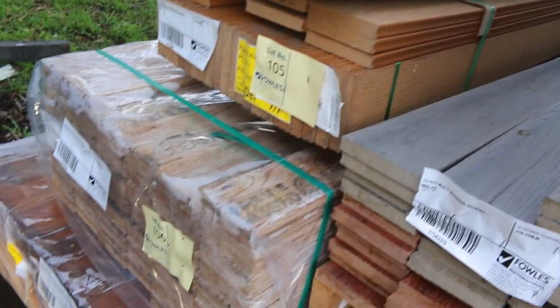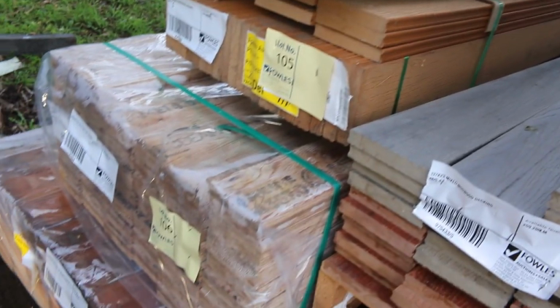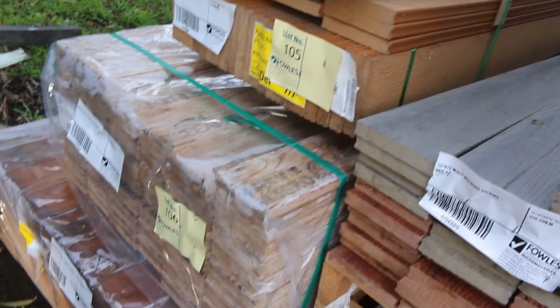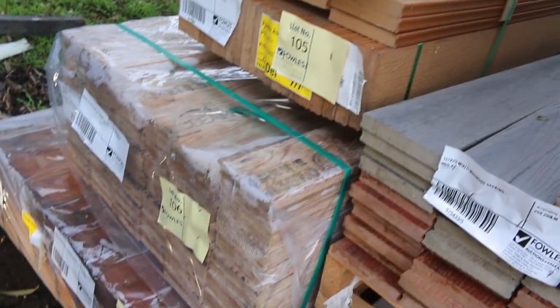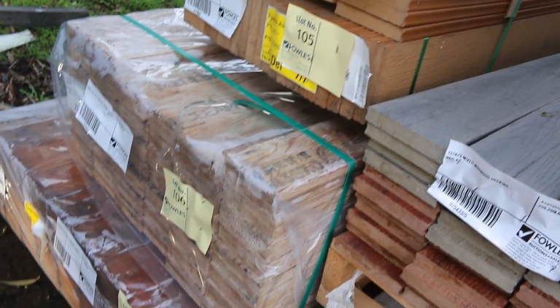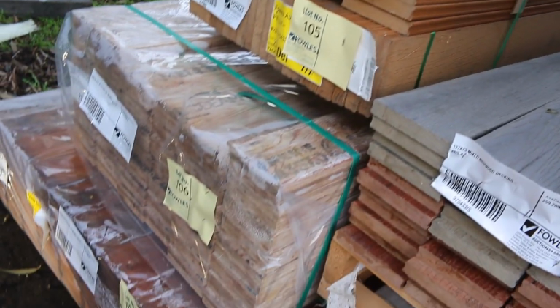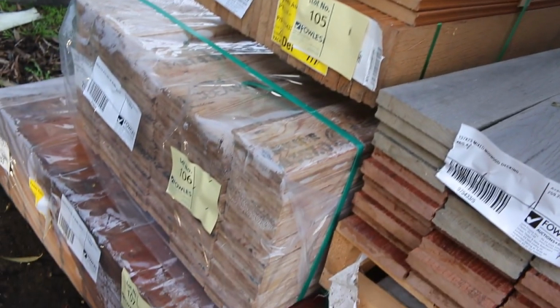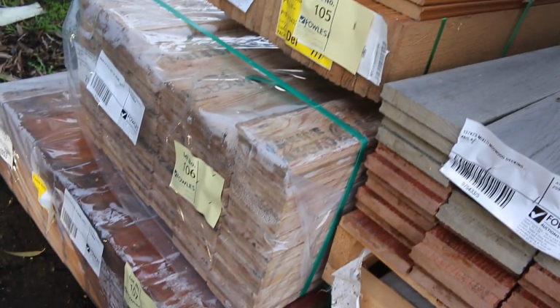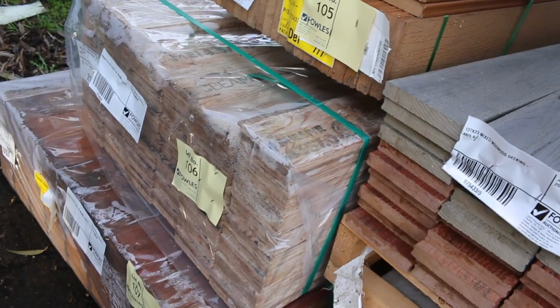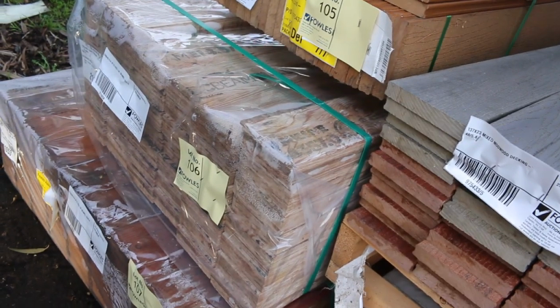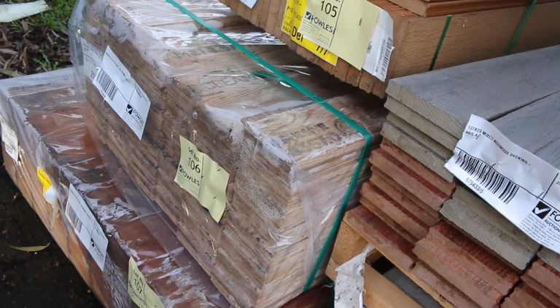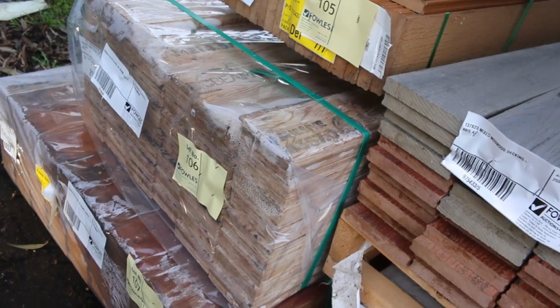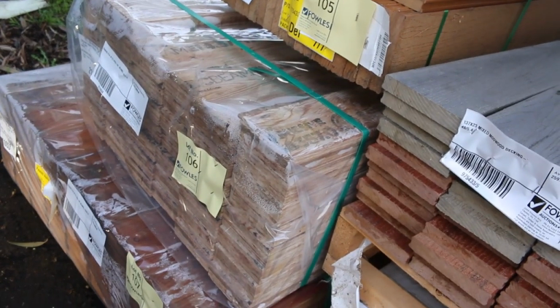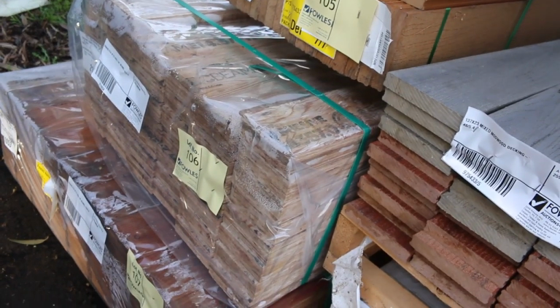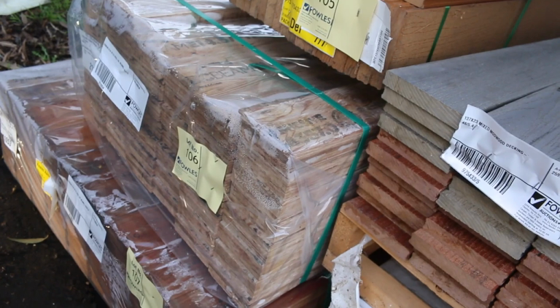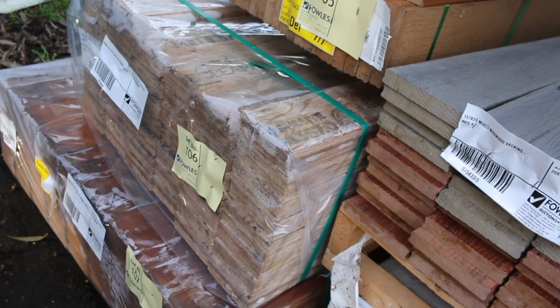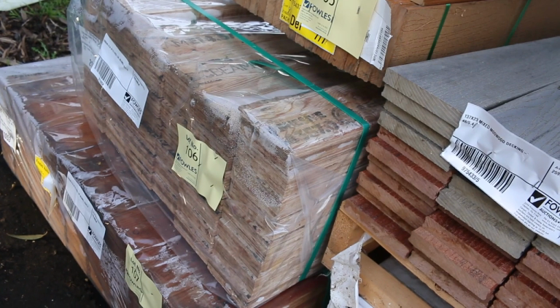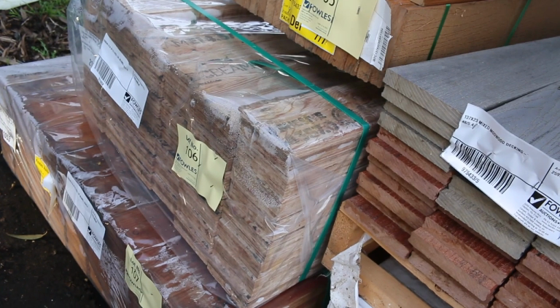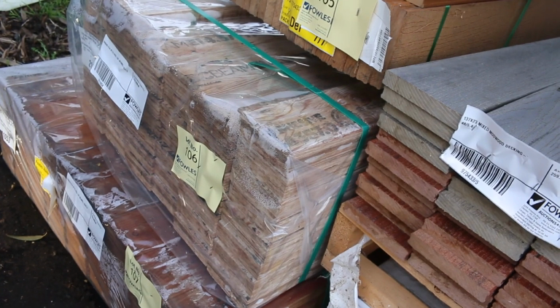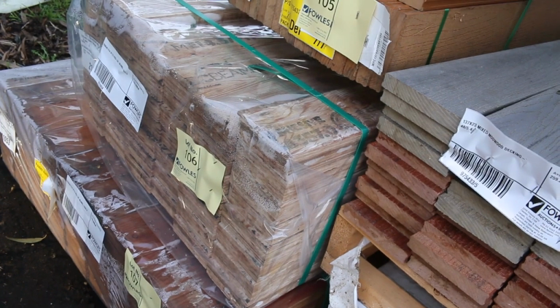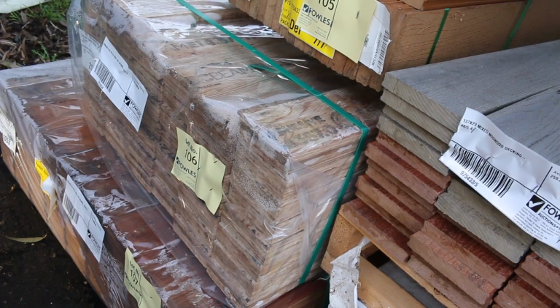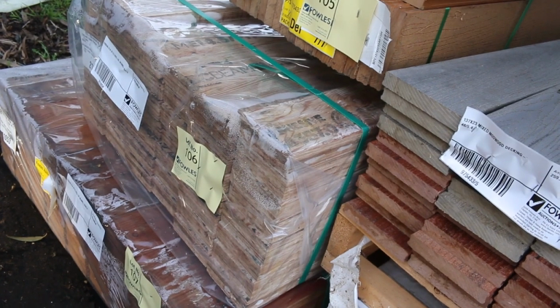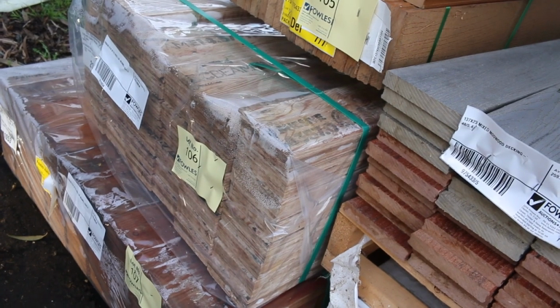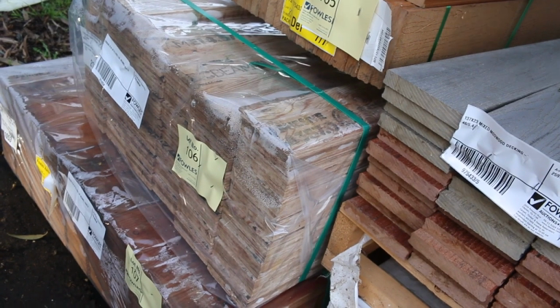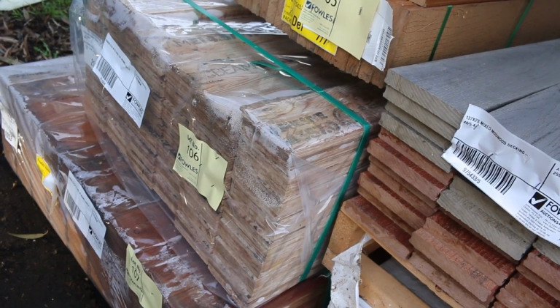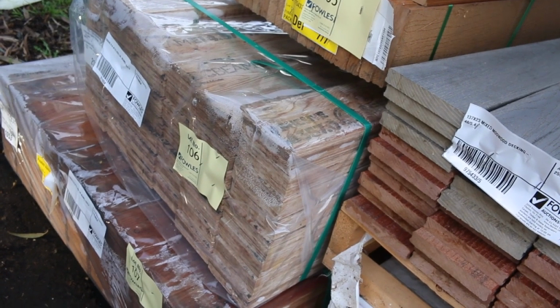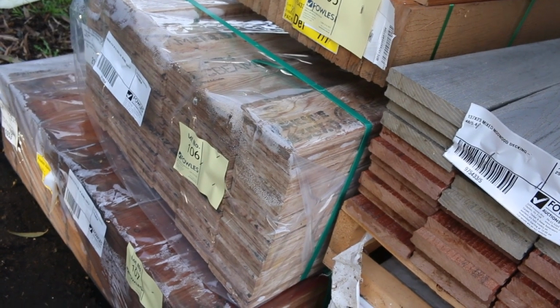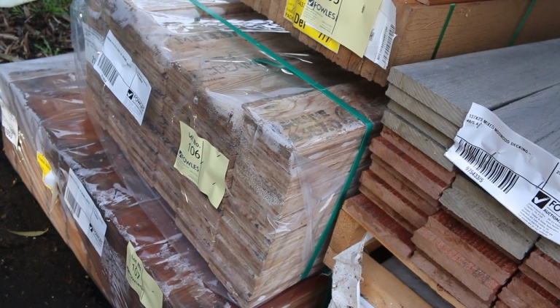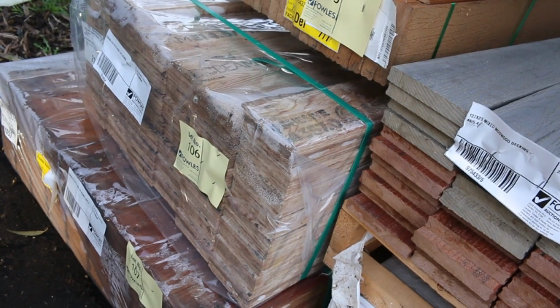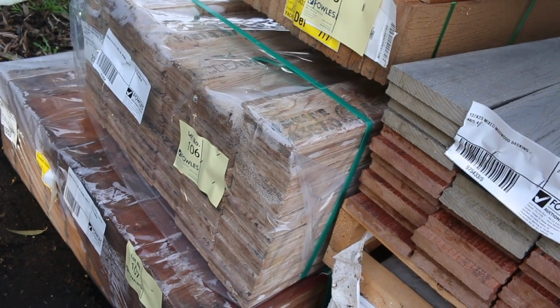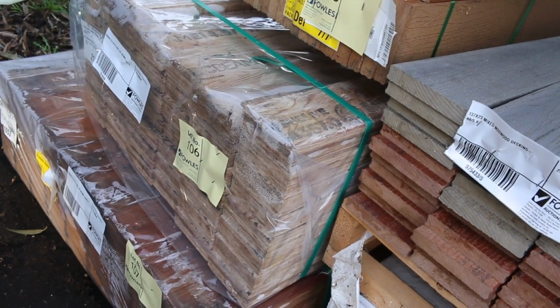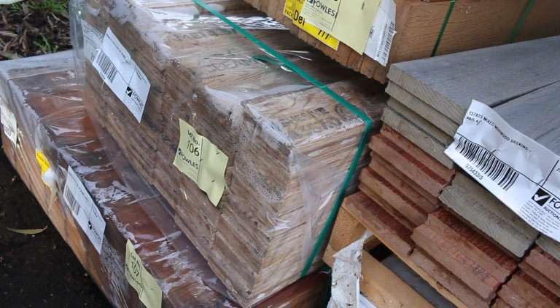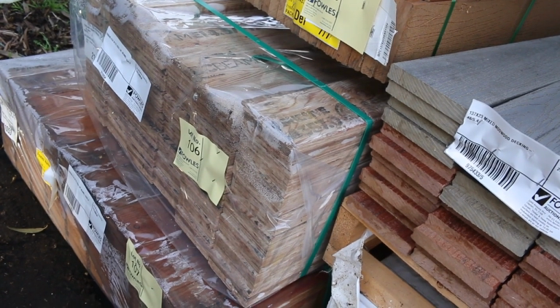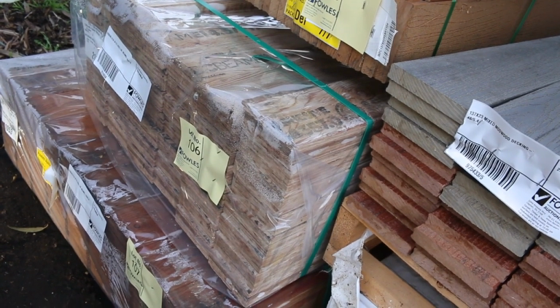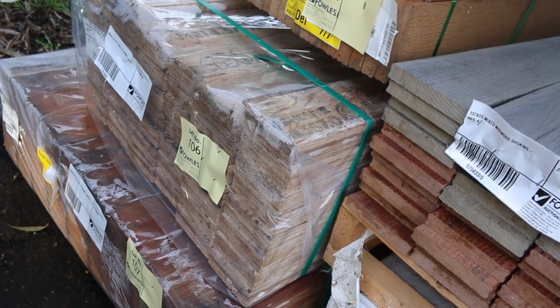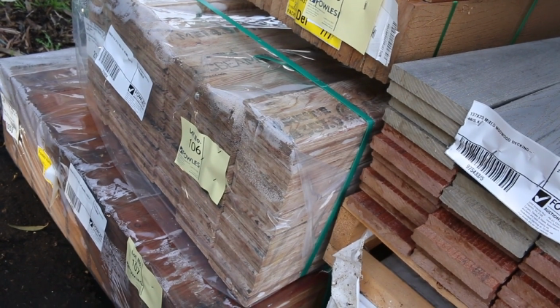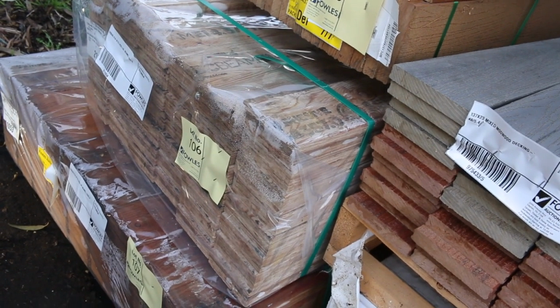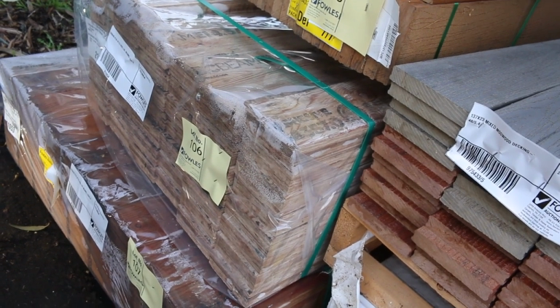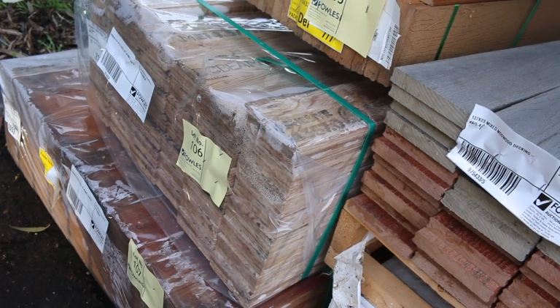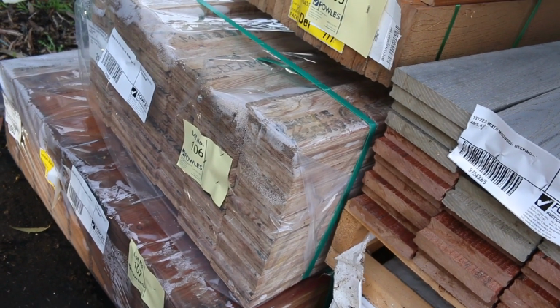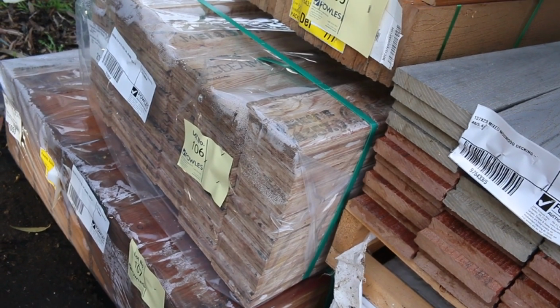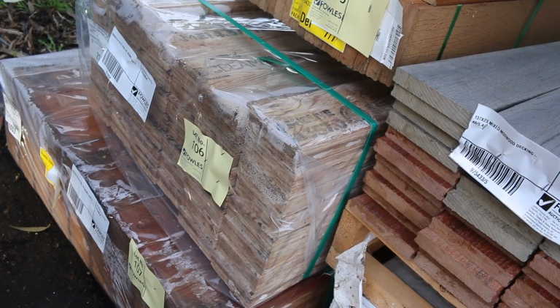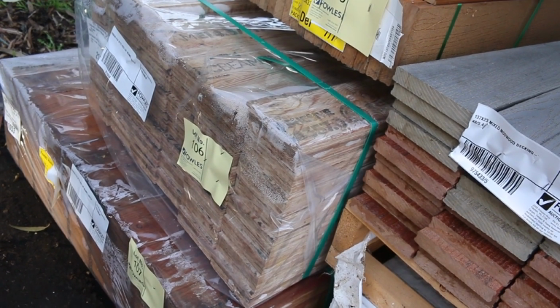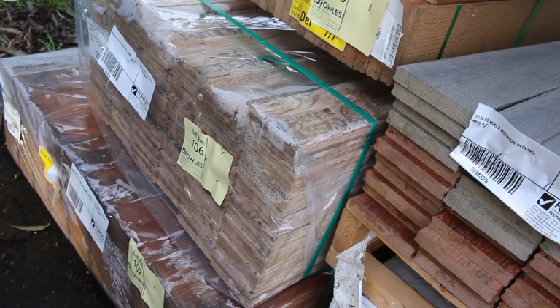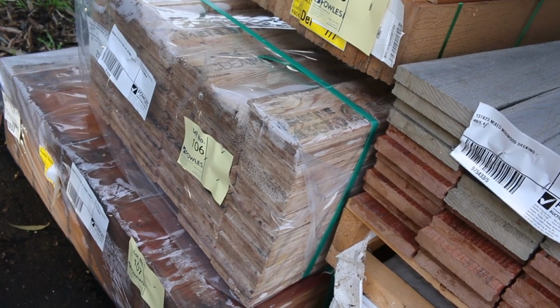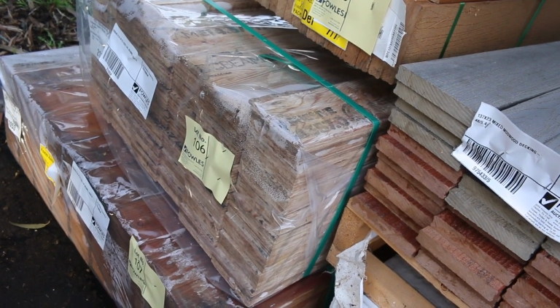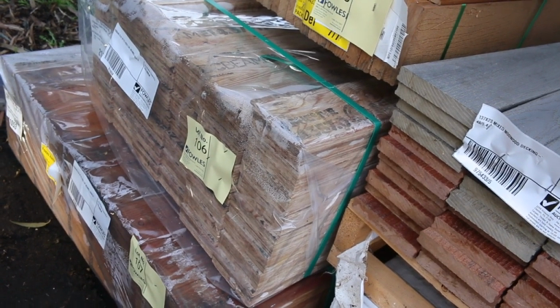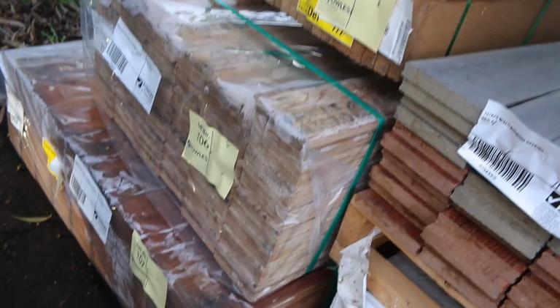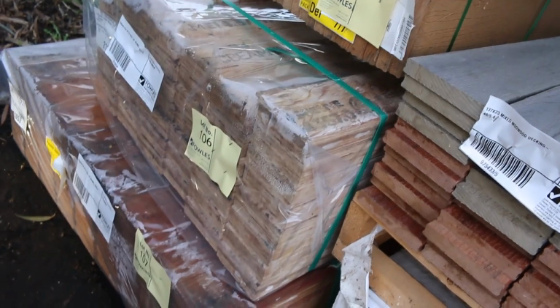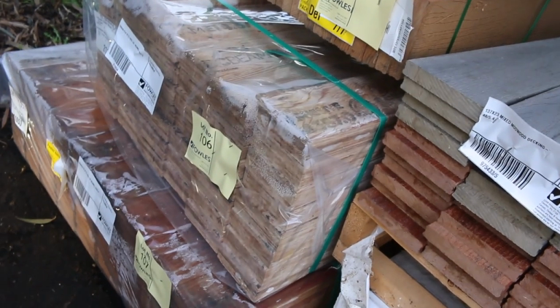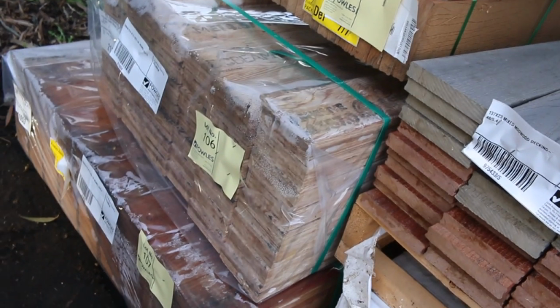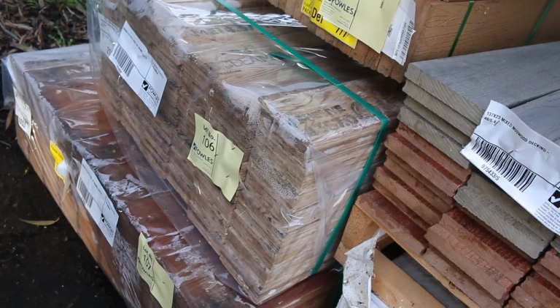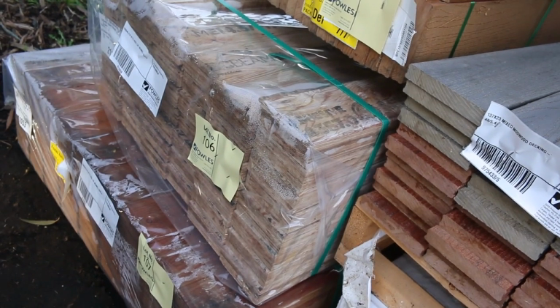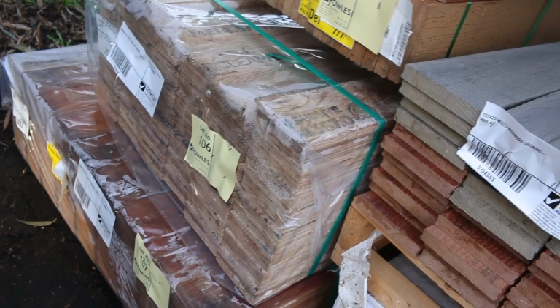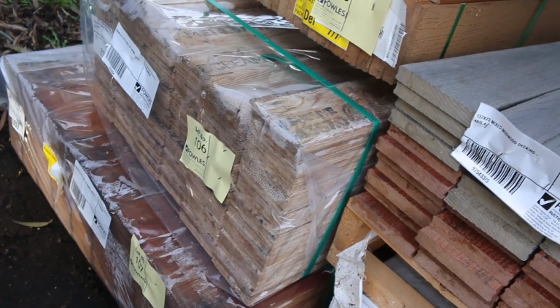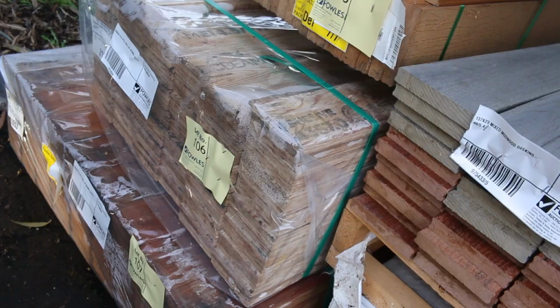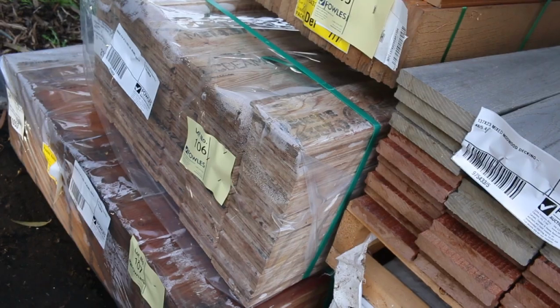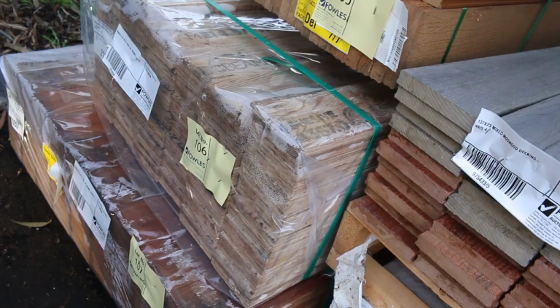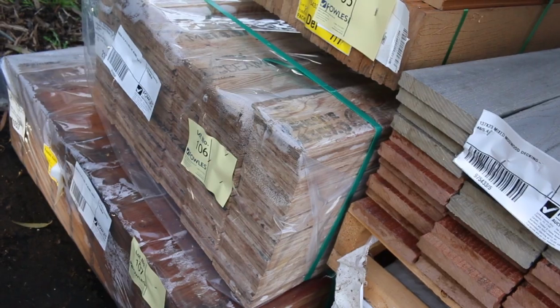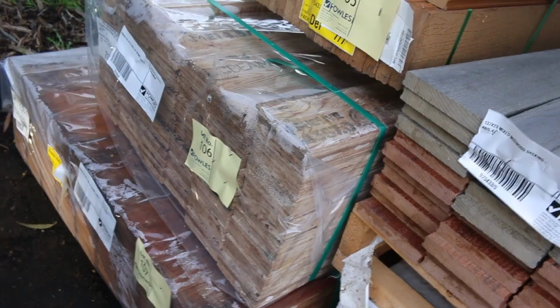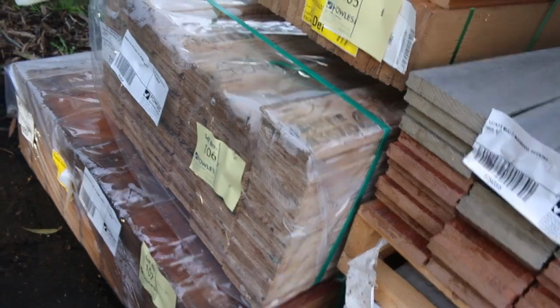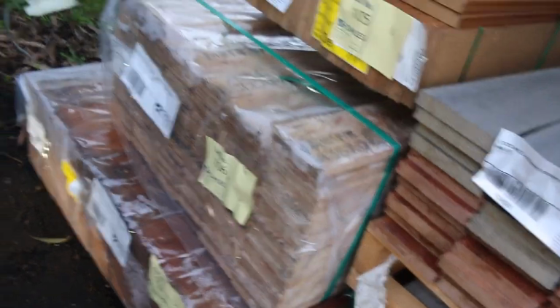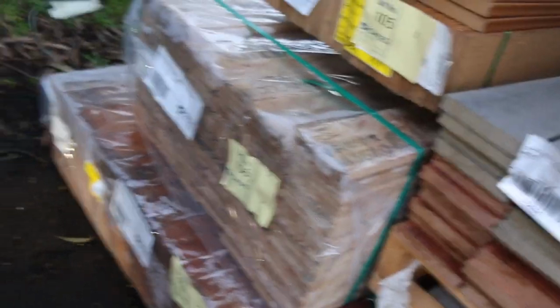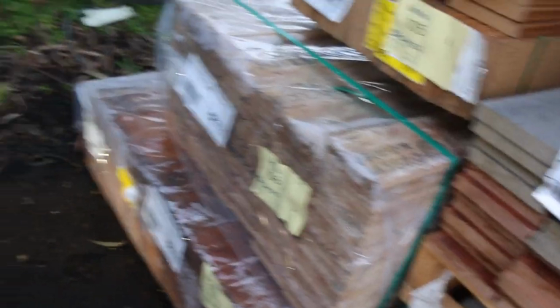Over here, a couple of packs — nice long packs of LVLs, some 6m stuff, 120 by 45. A couple of nice long packs there.